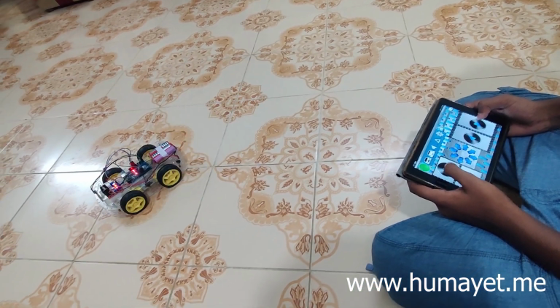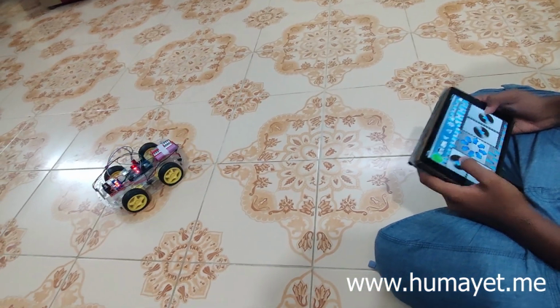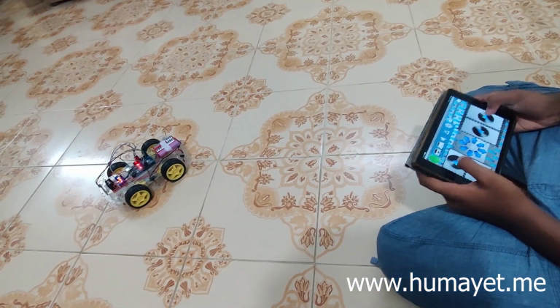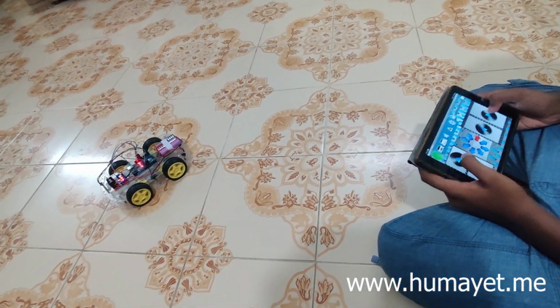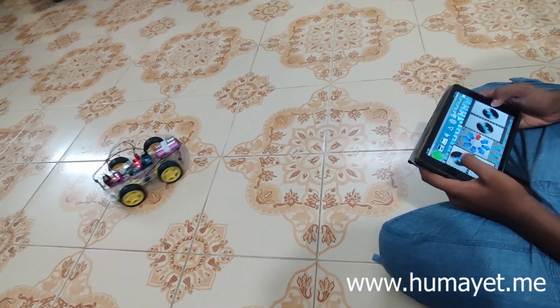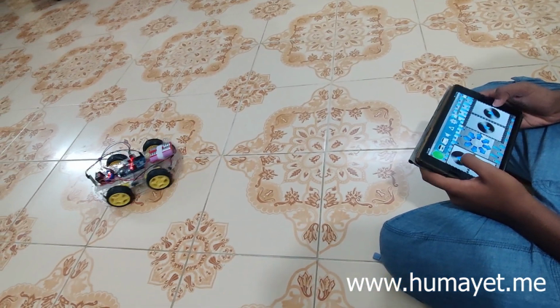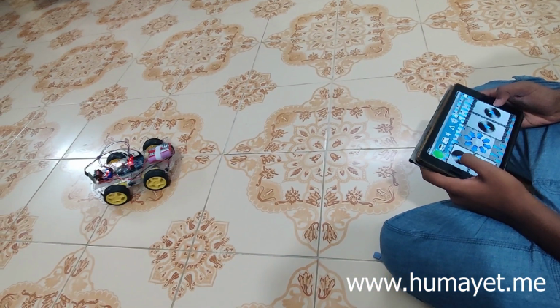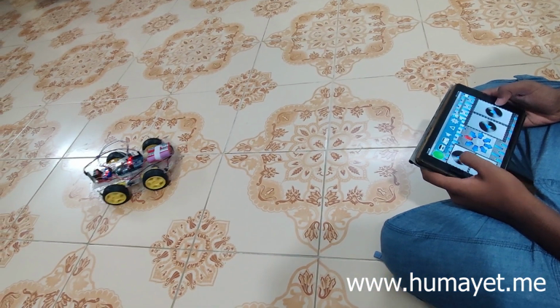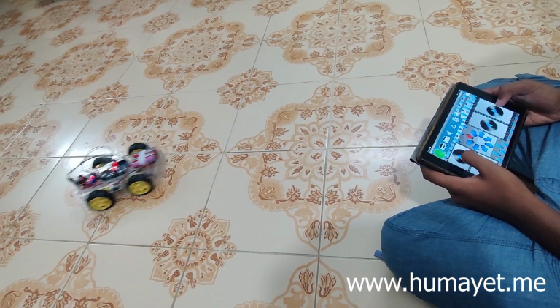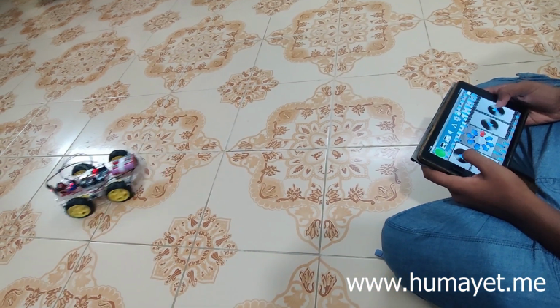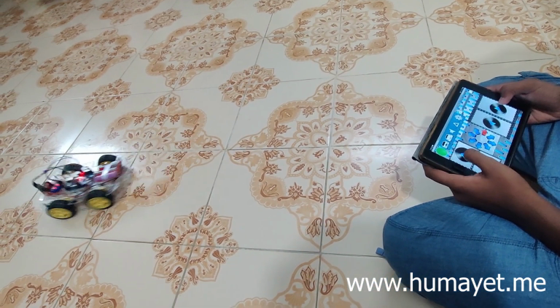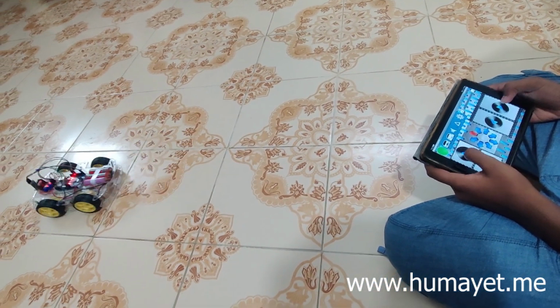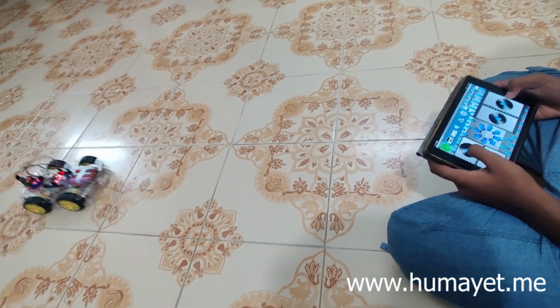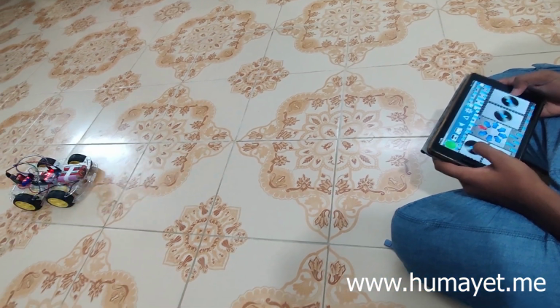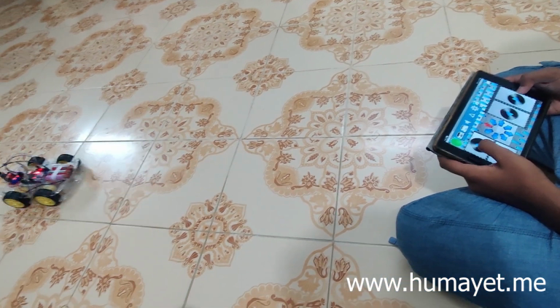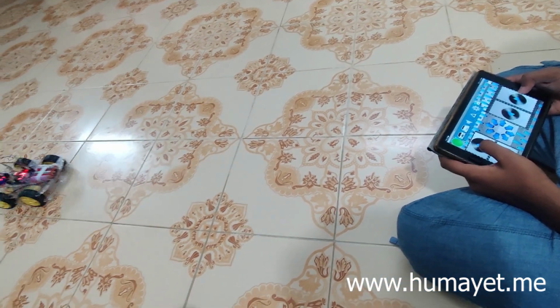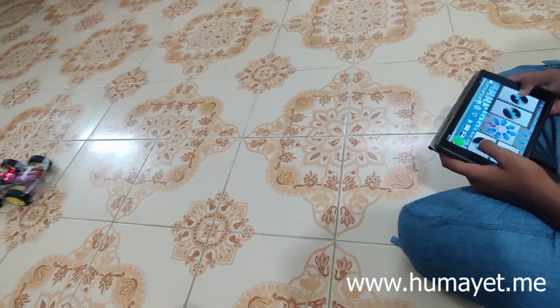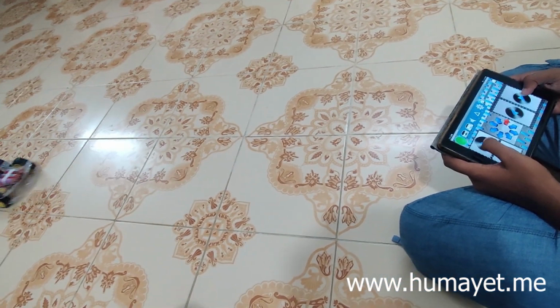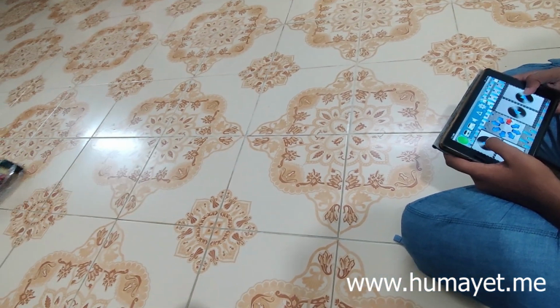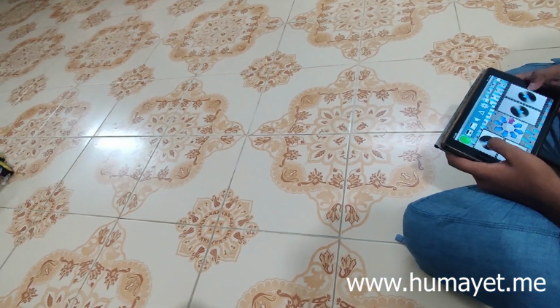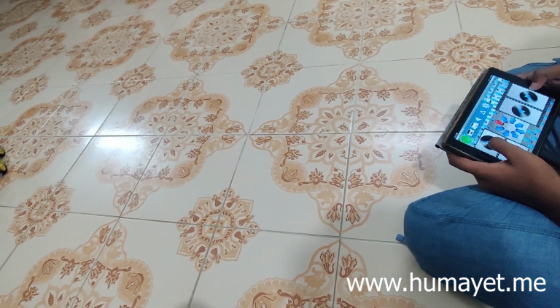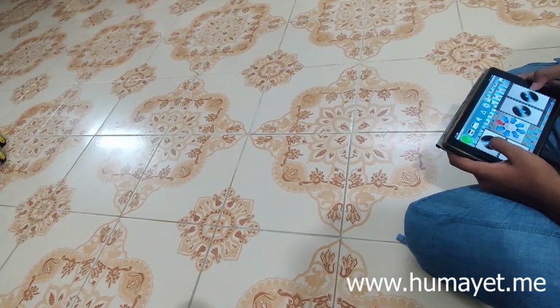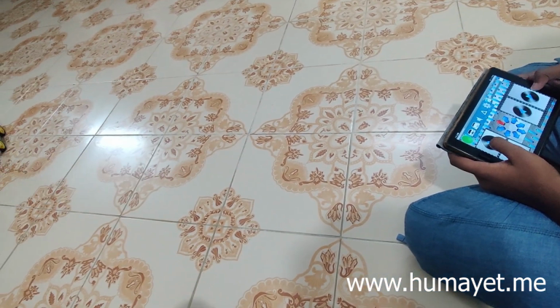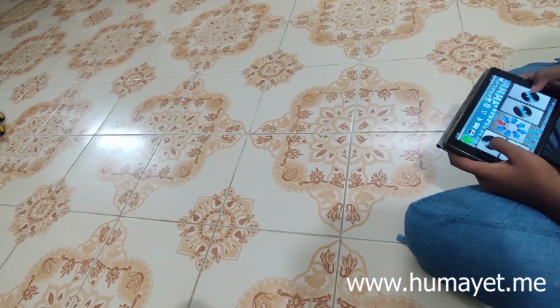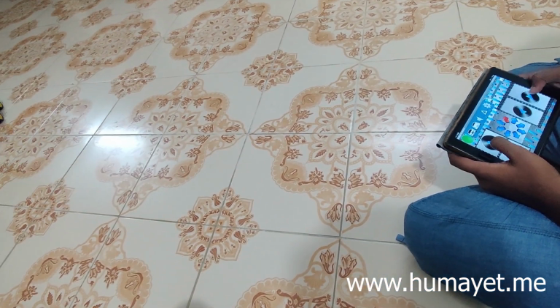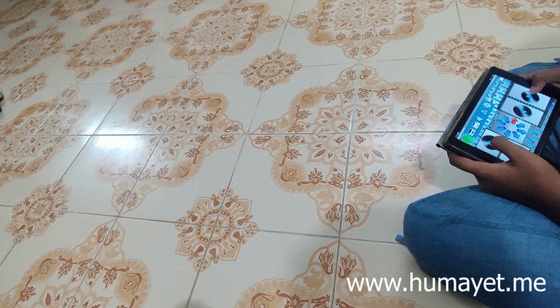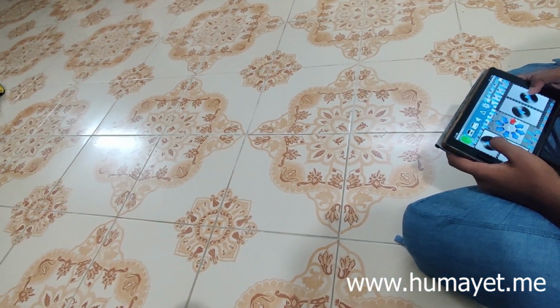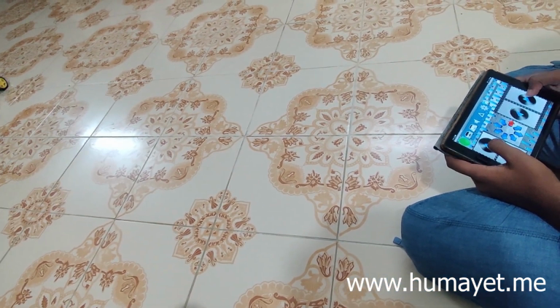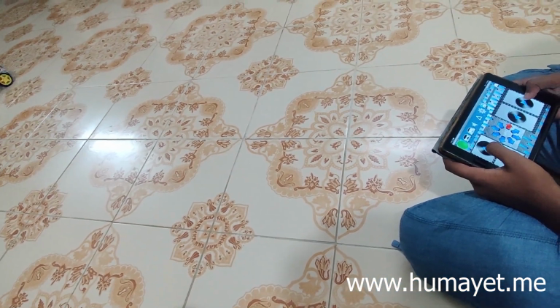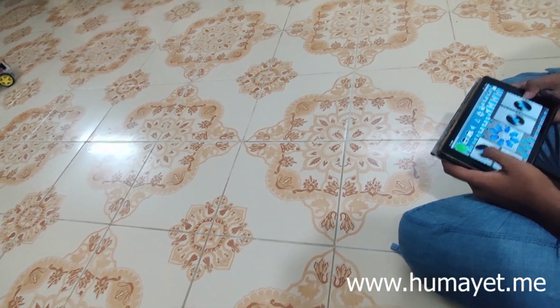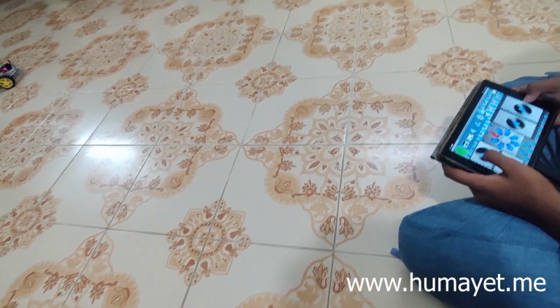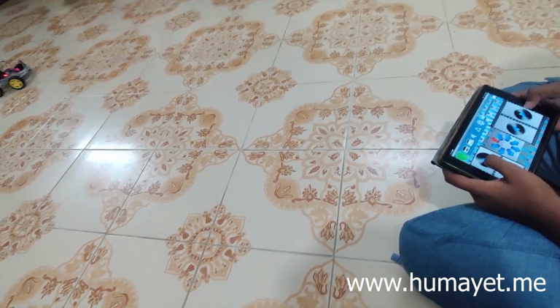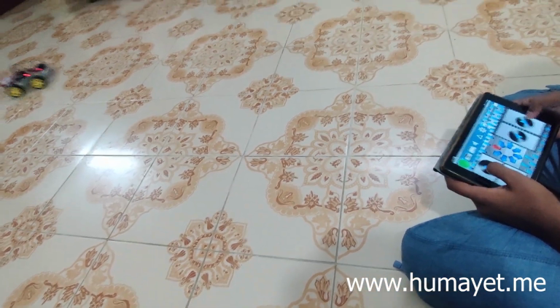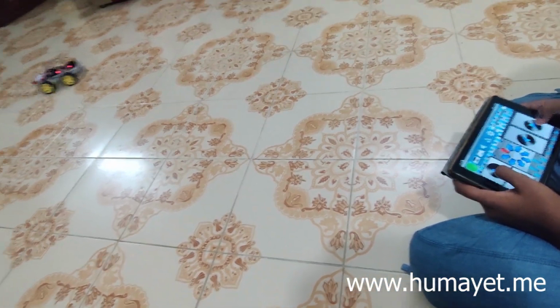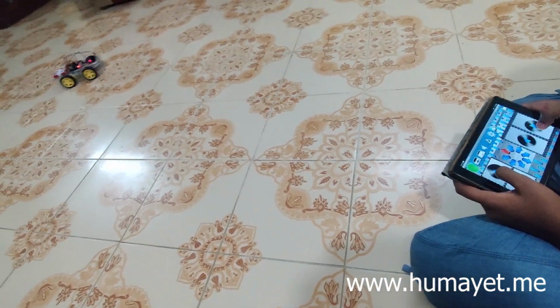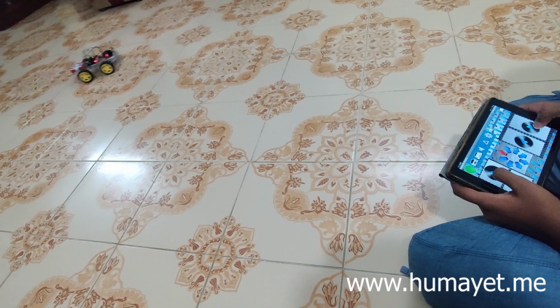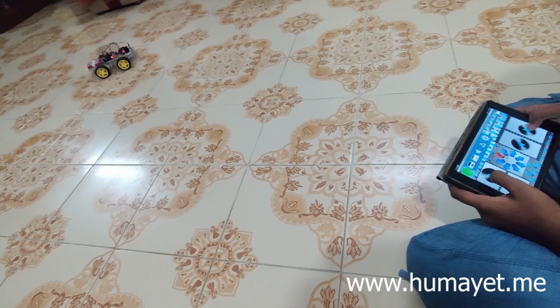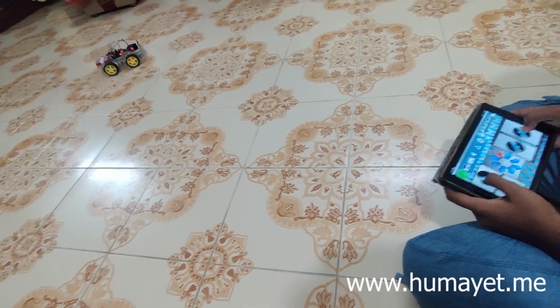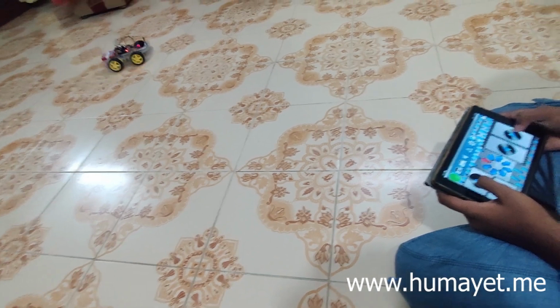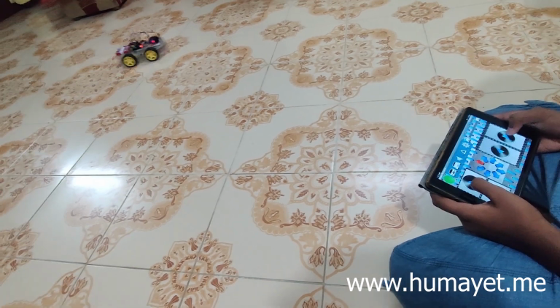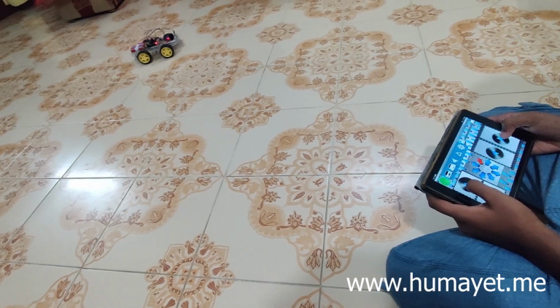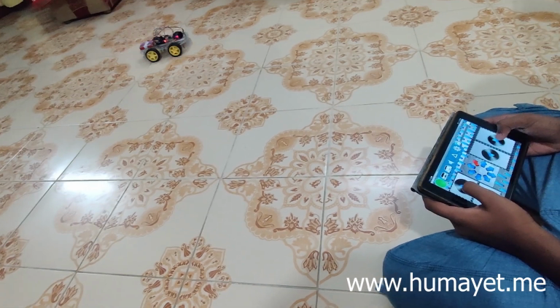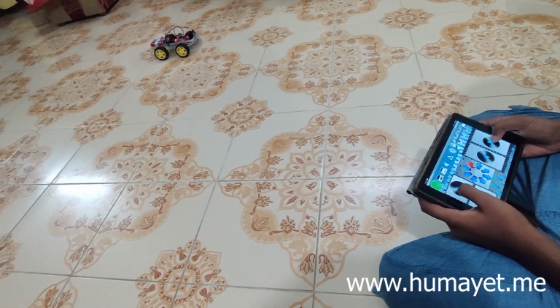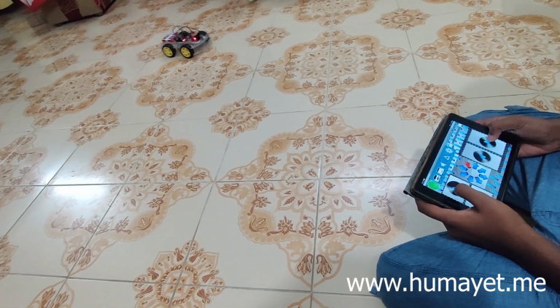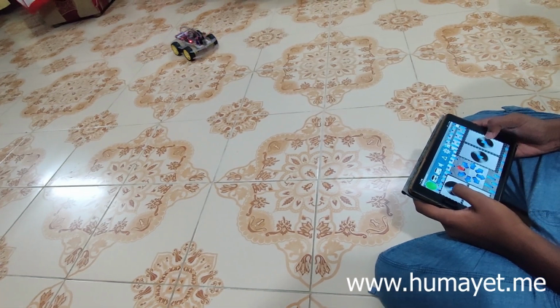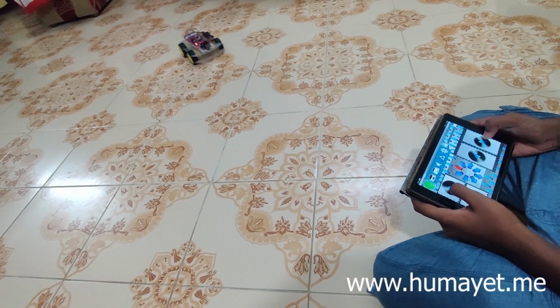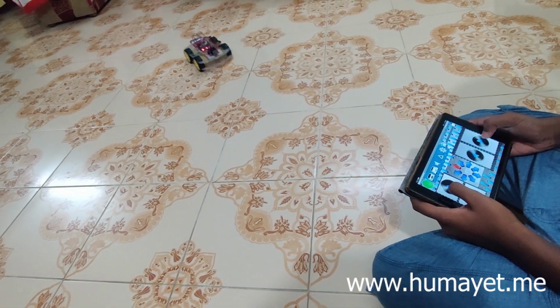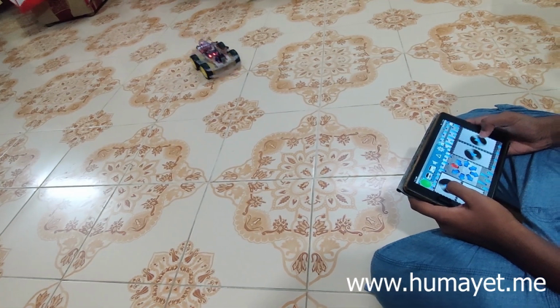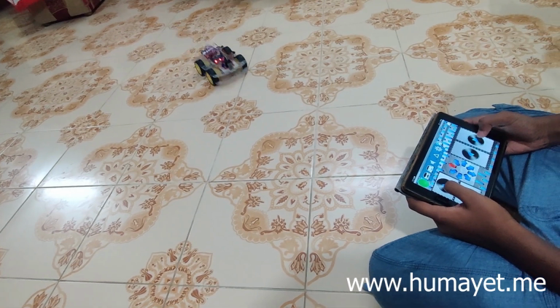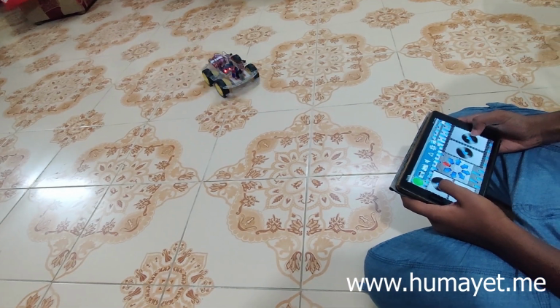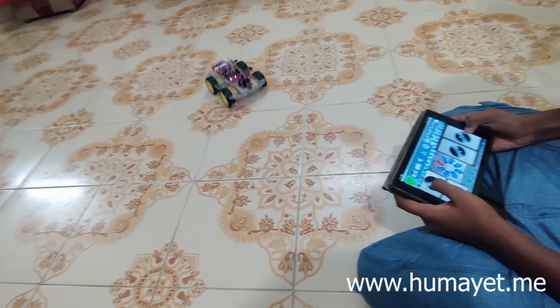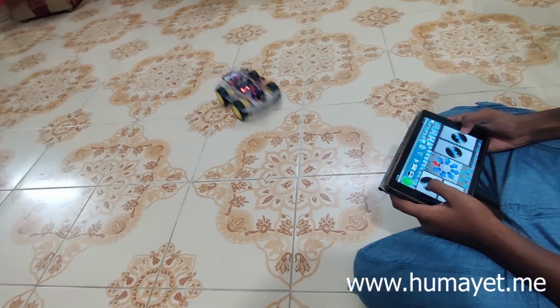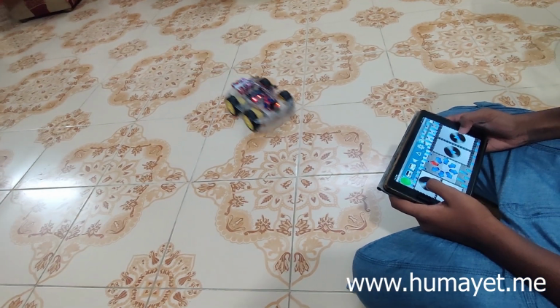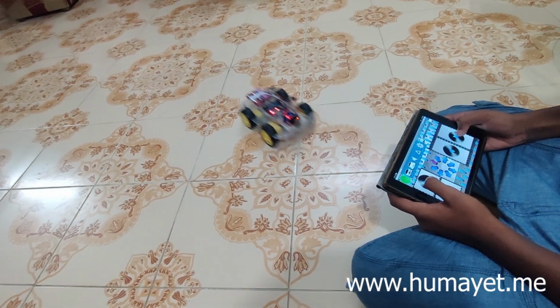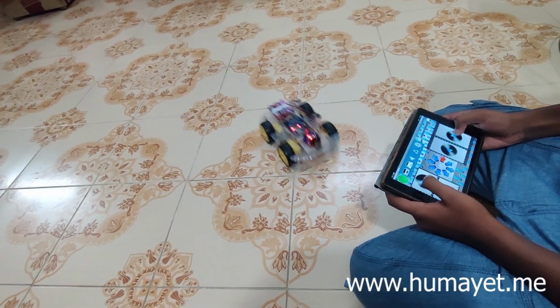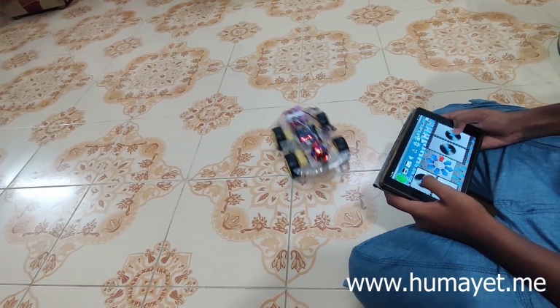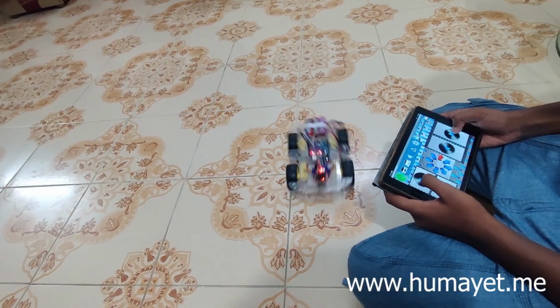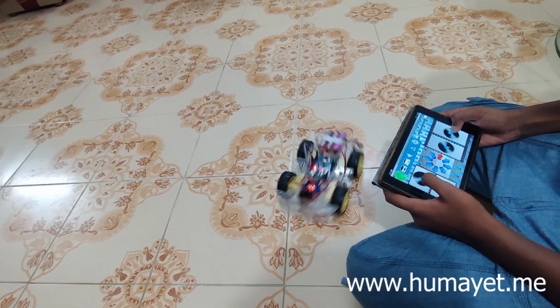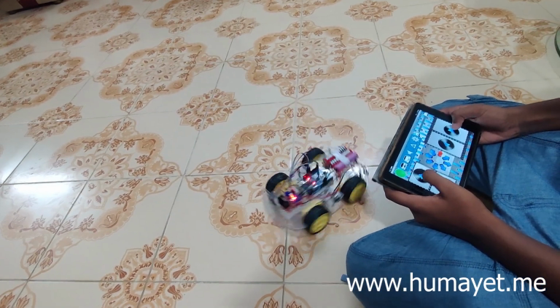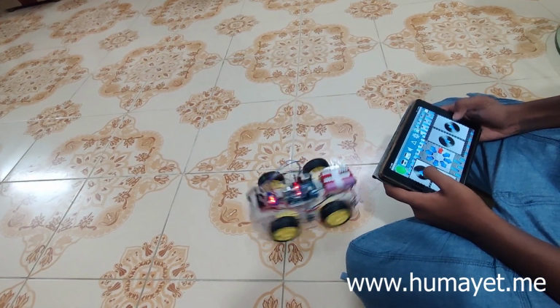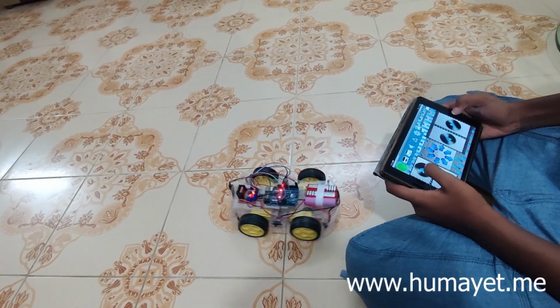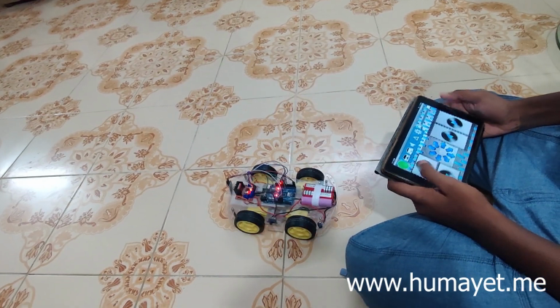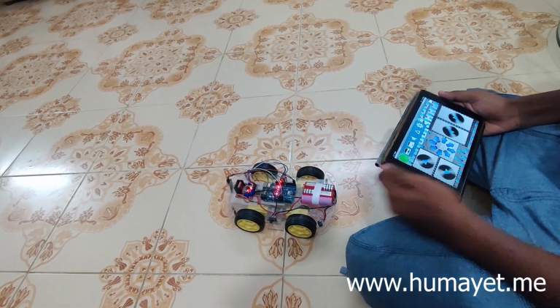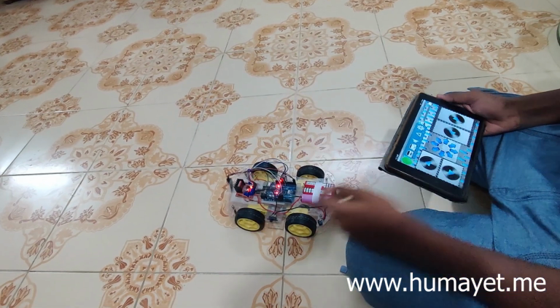Overall, this project is a great way to learn about Arduino, robotics and smartphone app development.